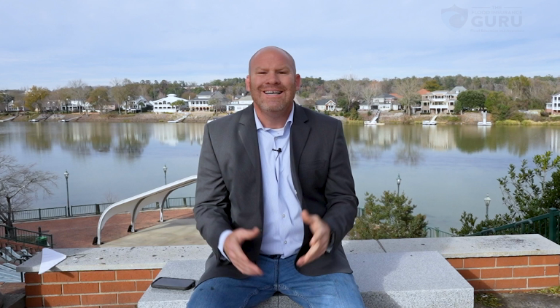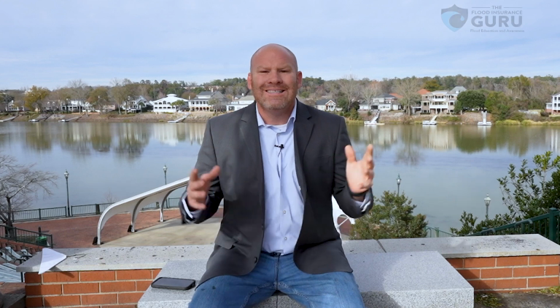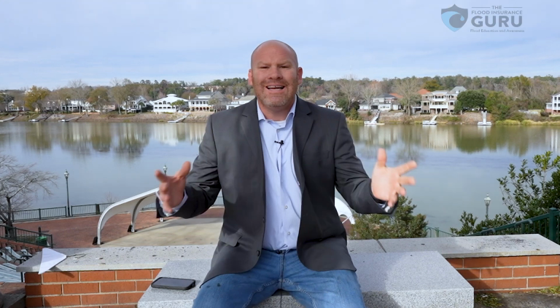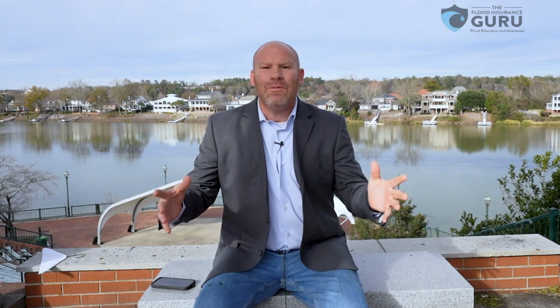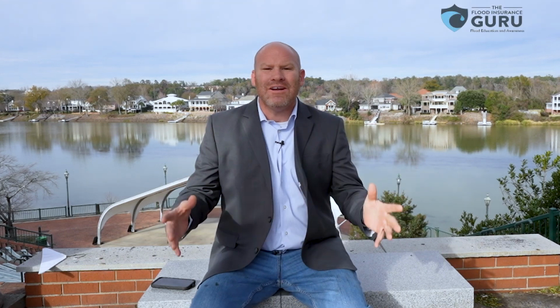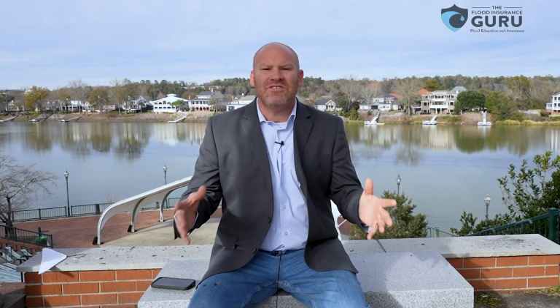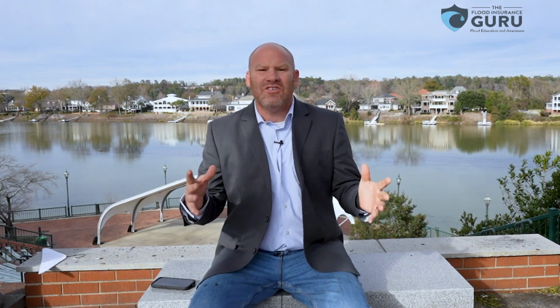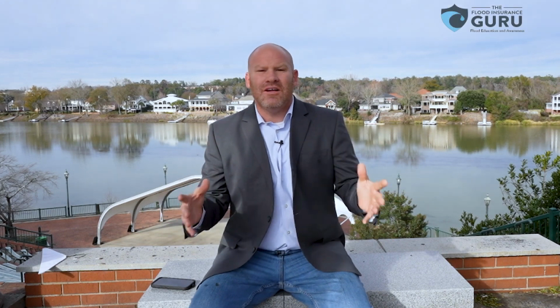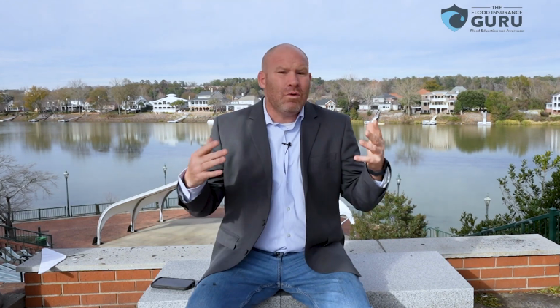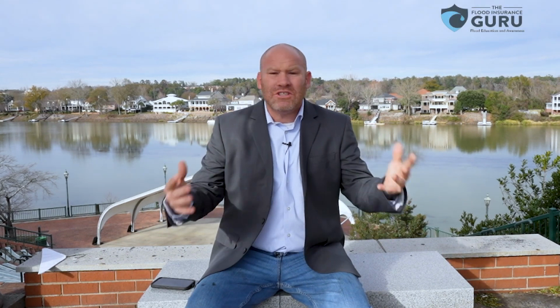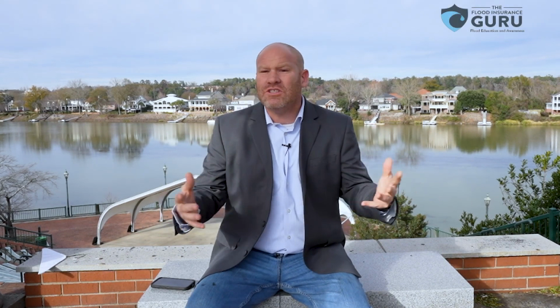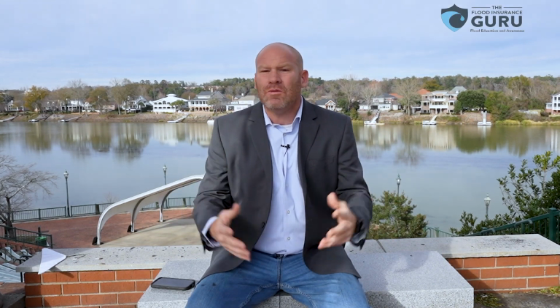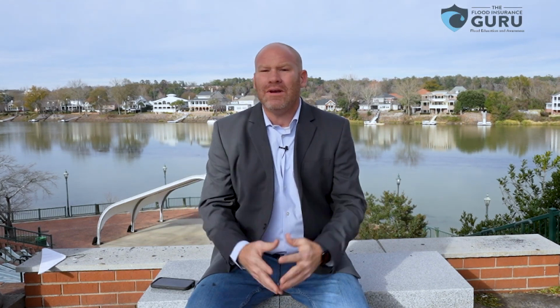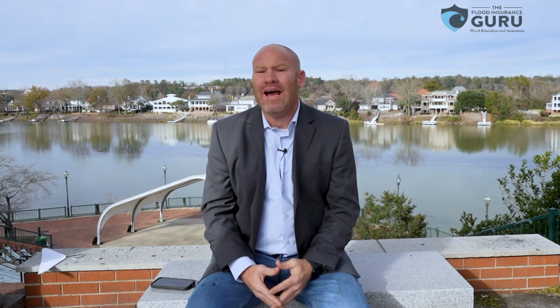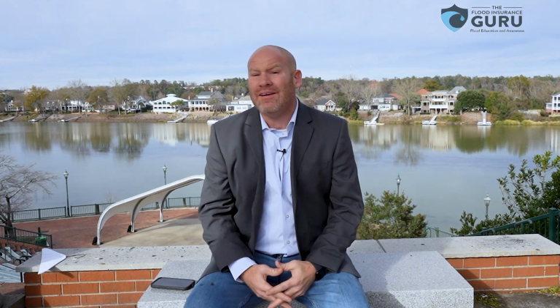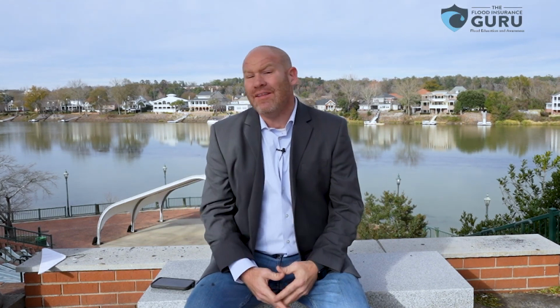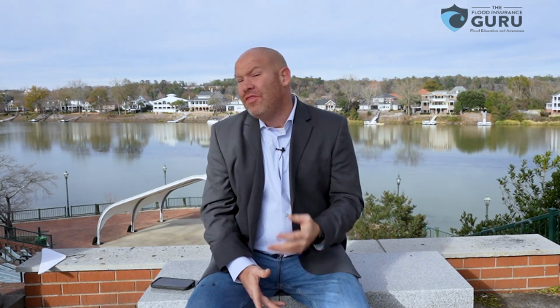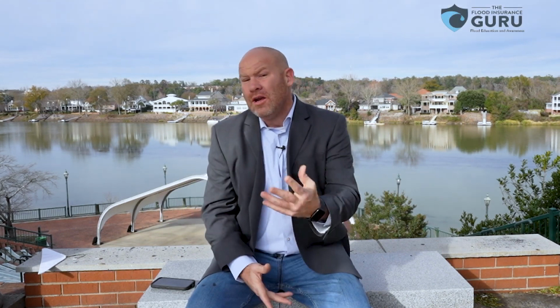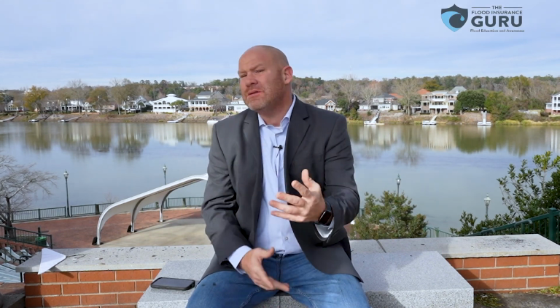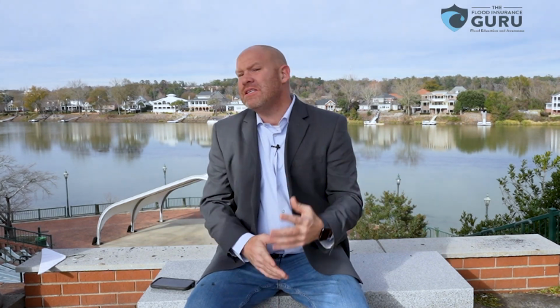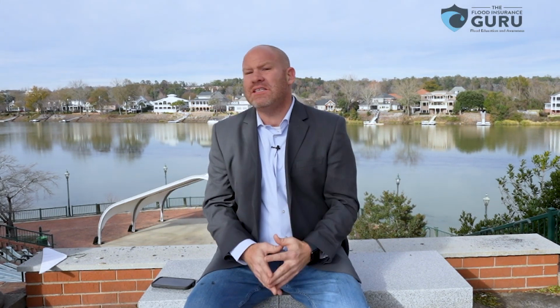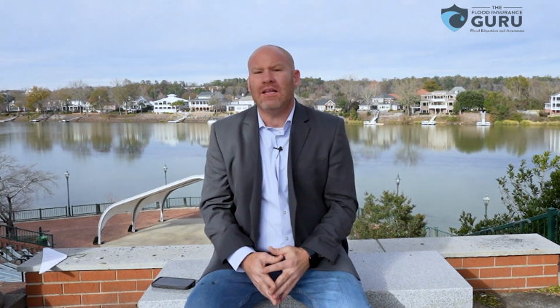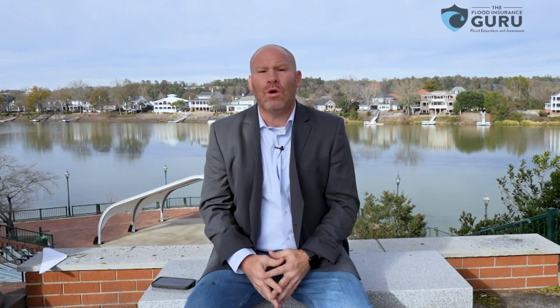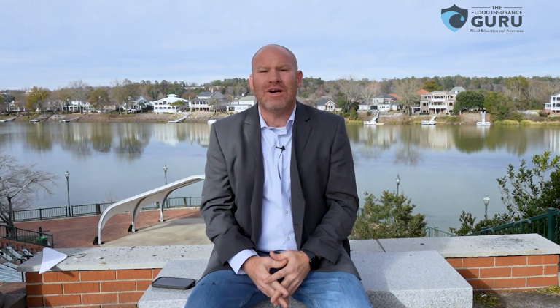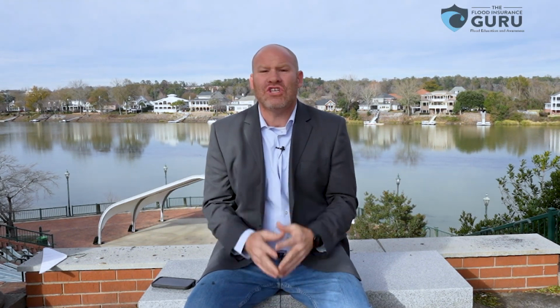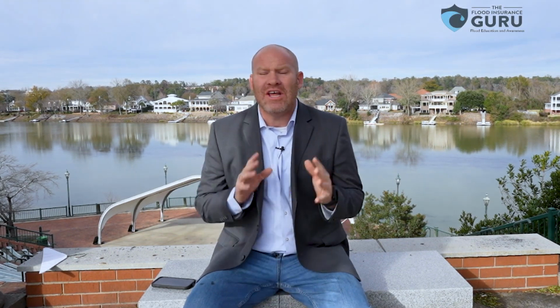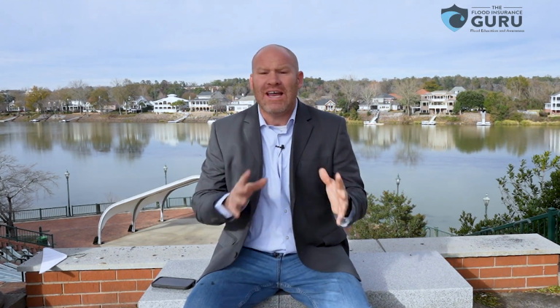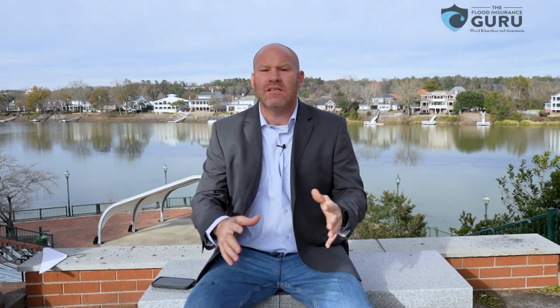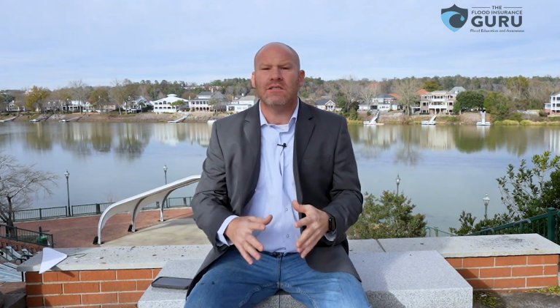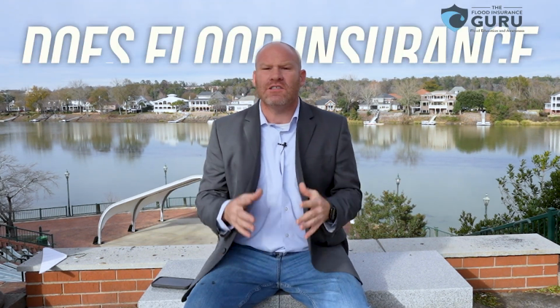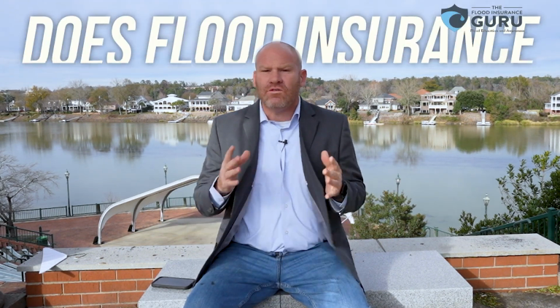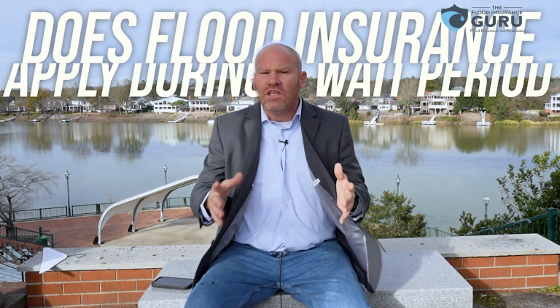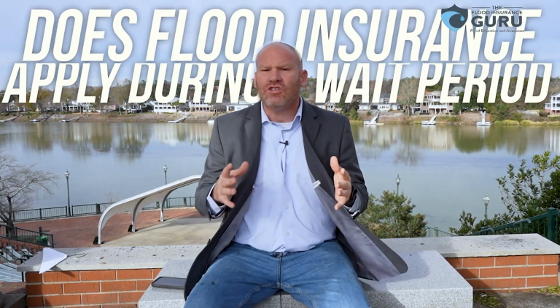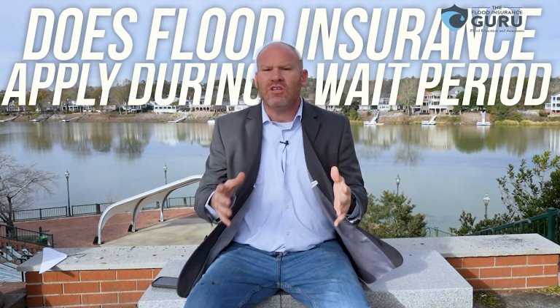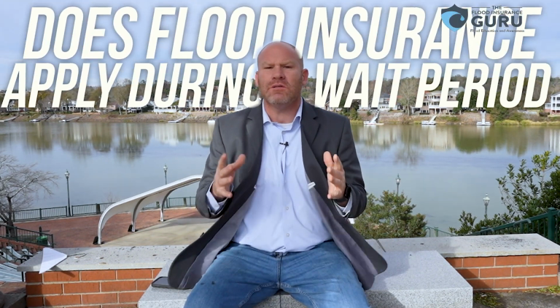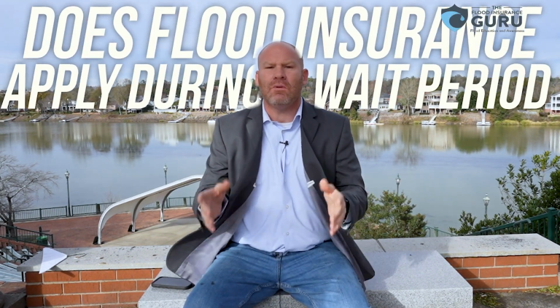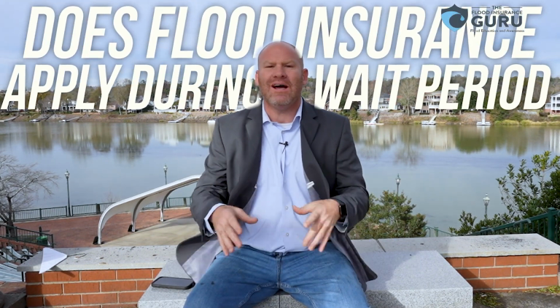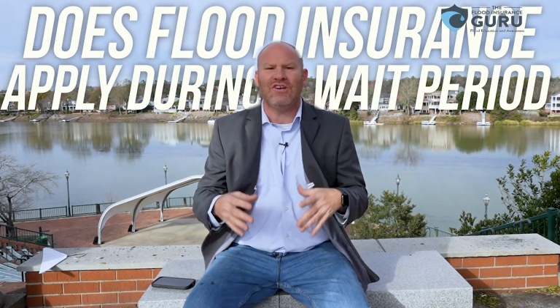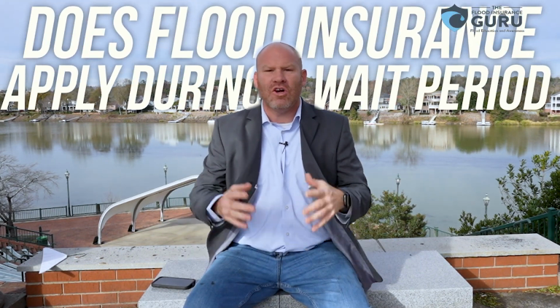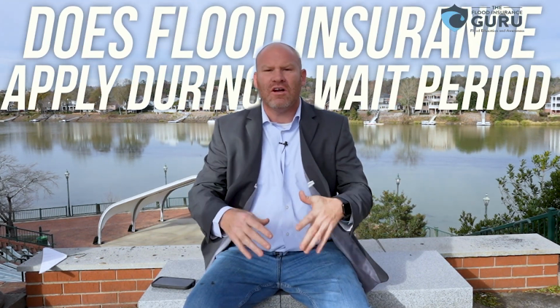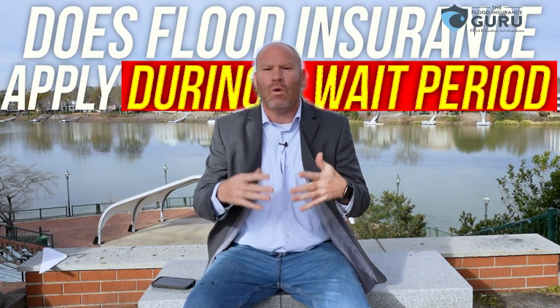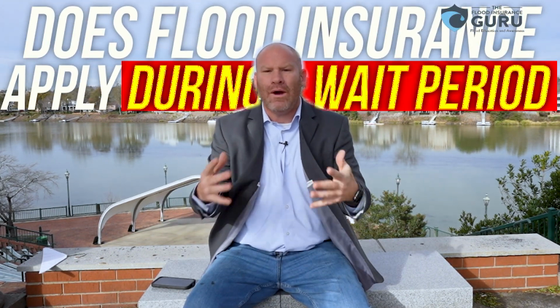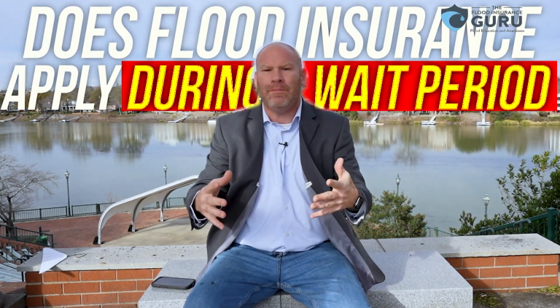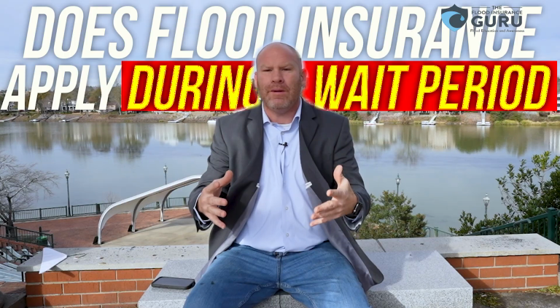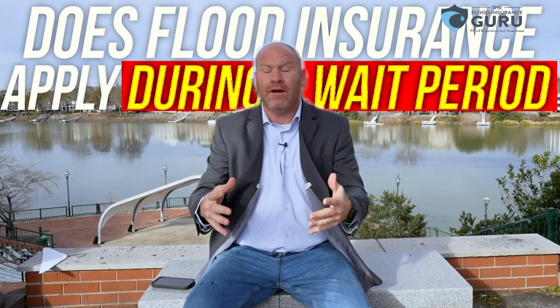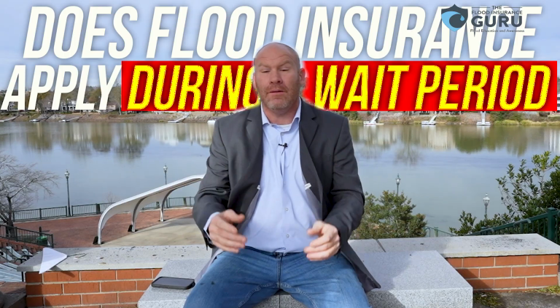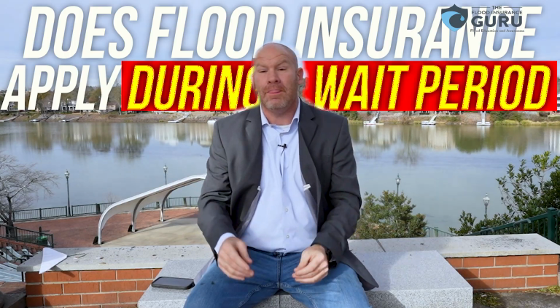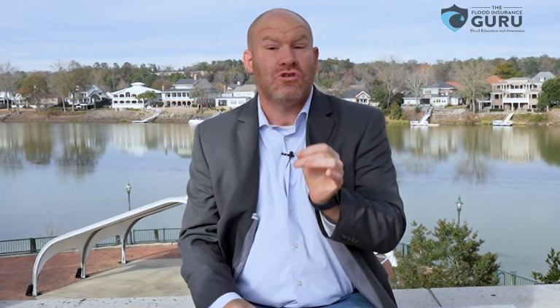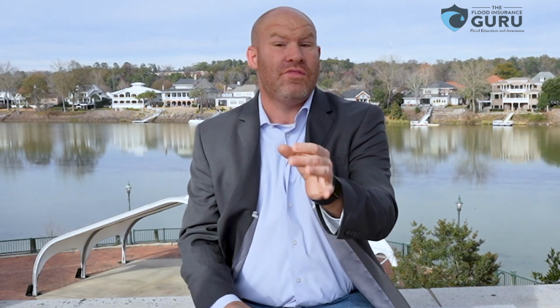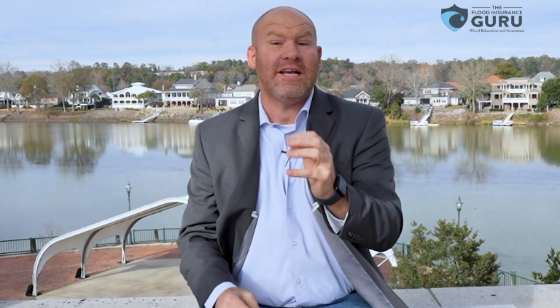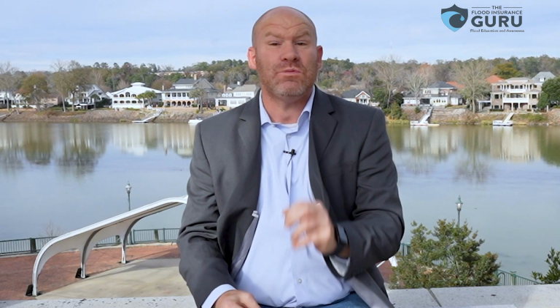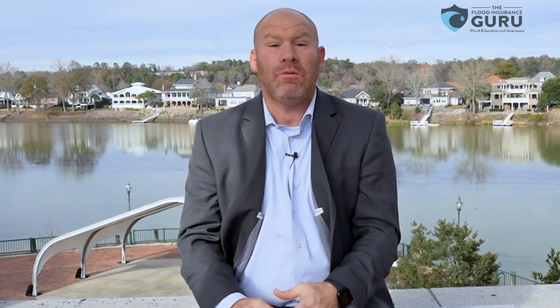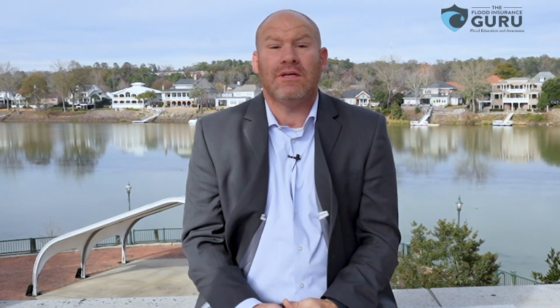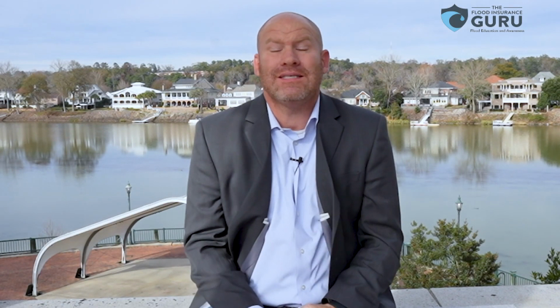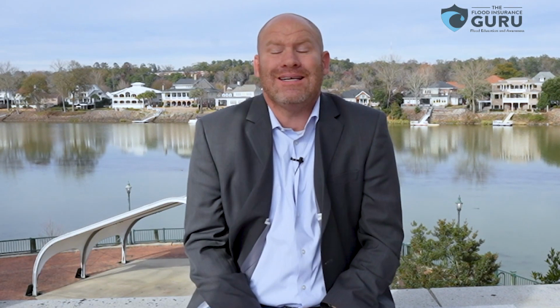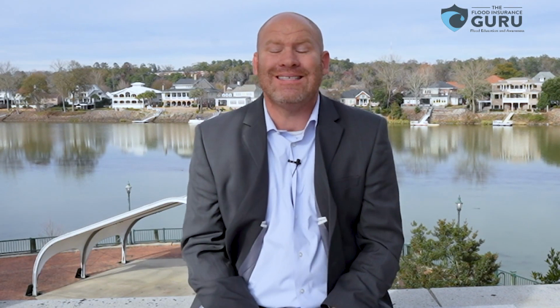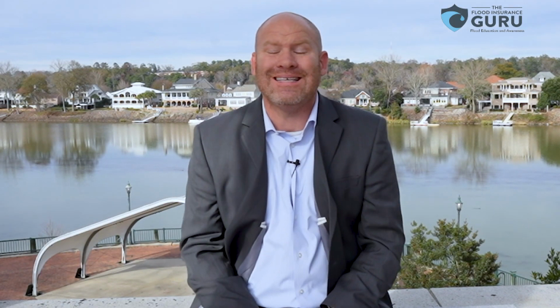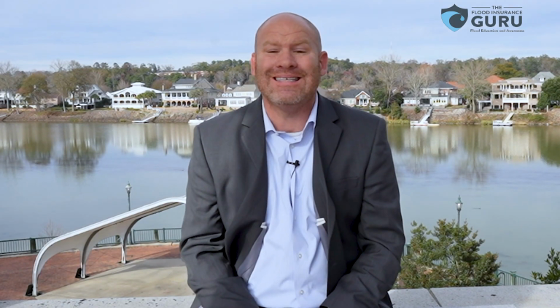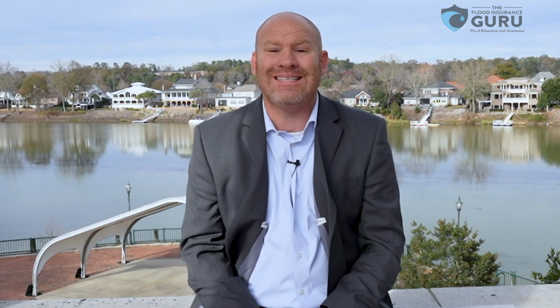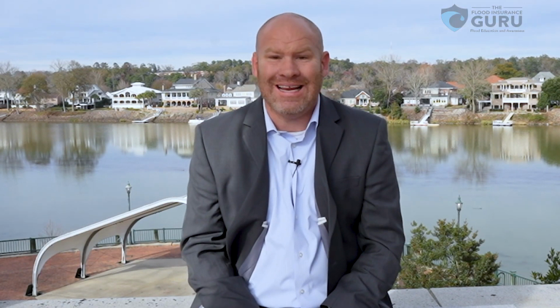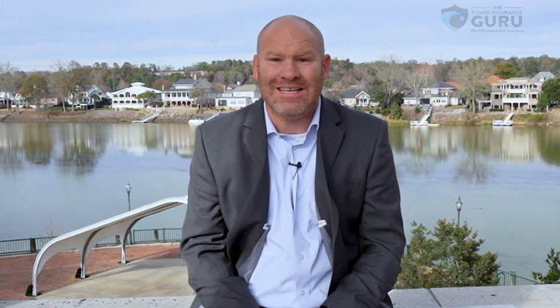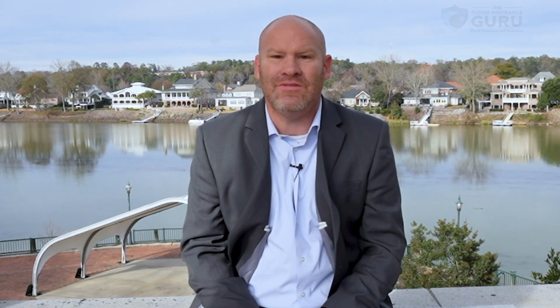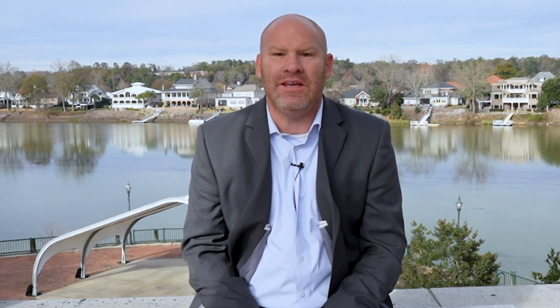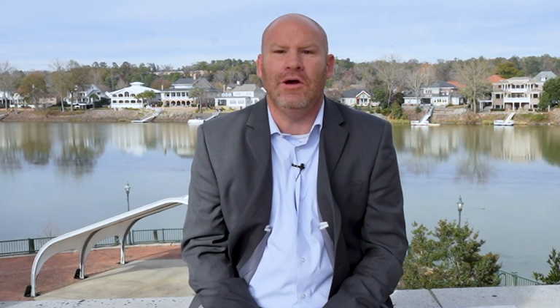Today we're answering a question someone had — they thought it was a silly question — and that is: does flood insurance apply during a wait period? That's what we're discussing in today's video.